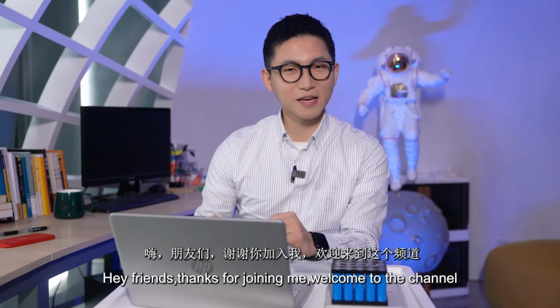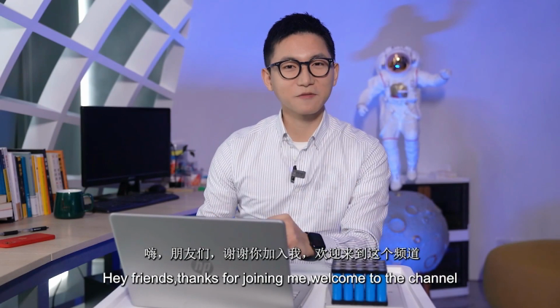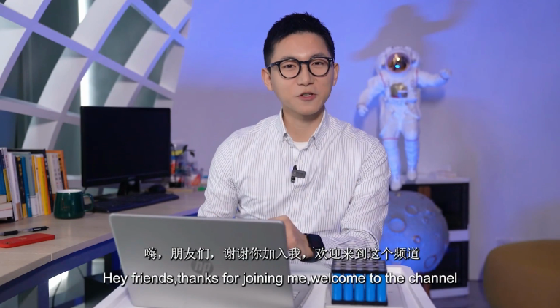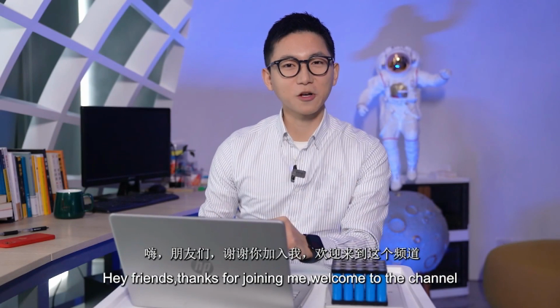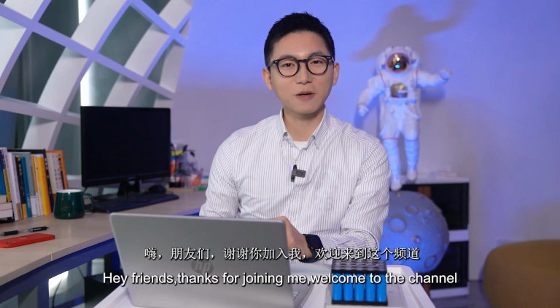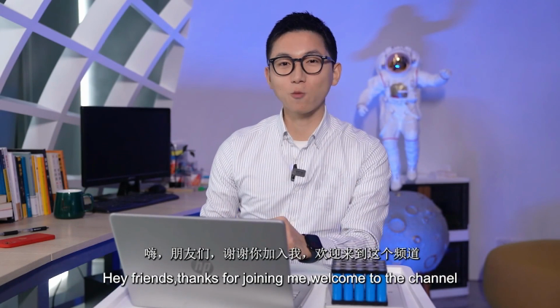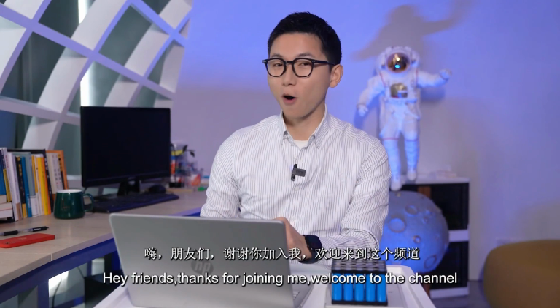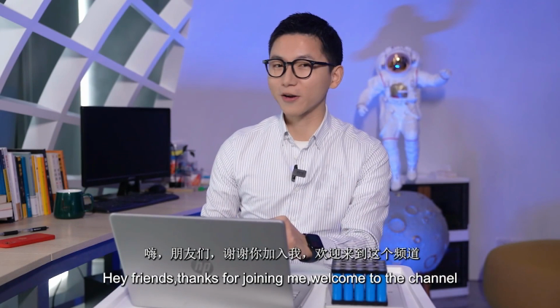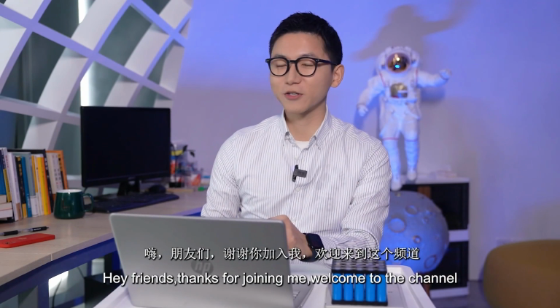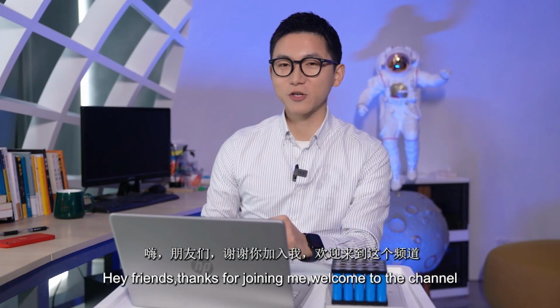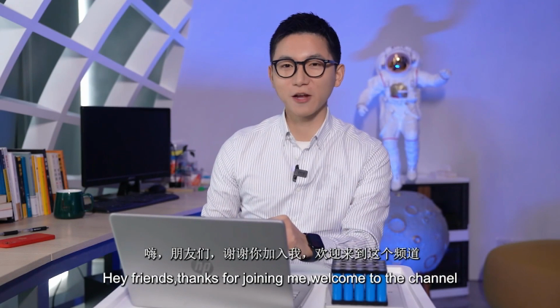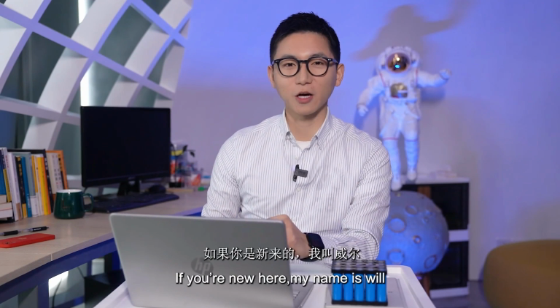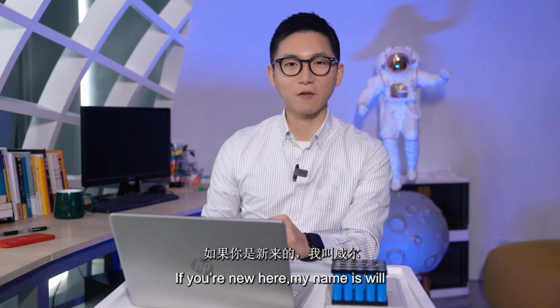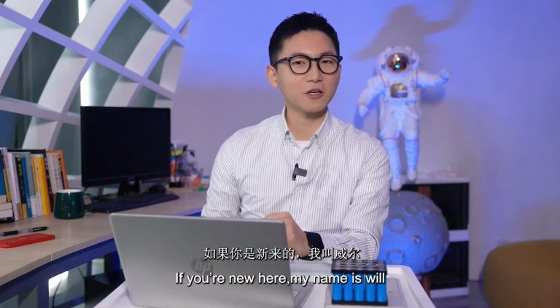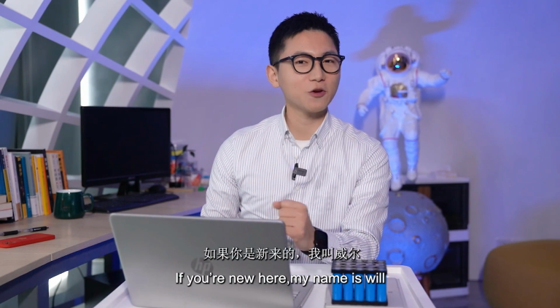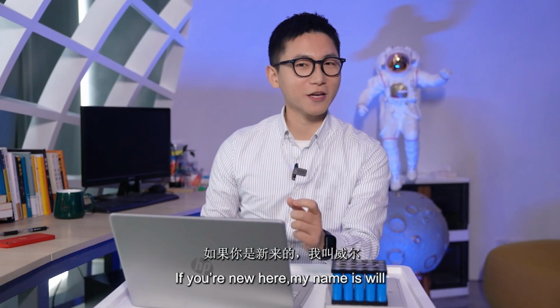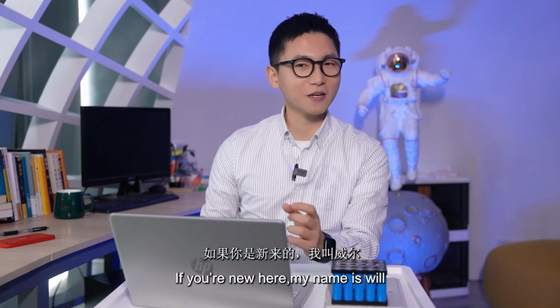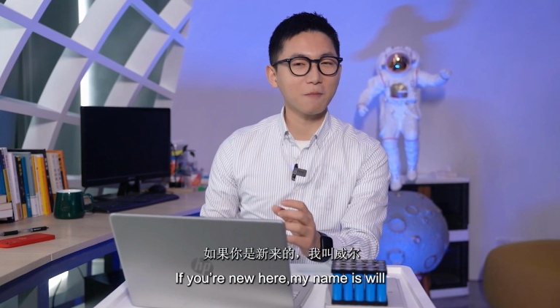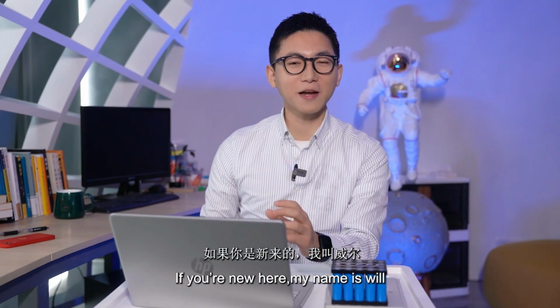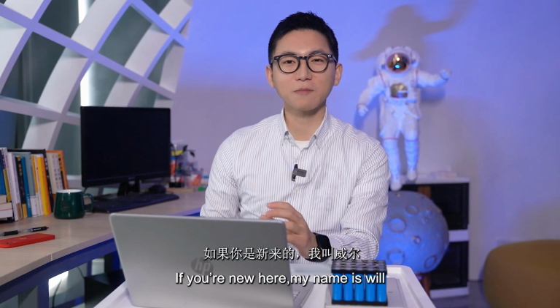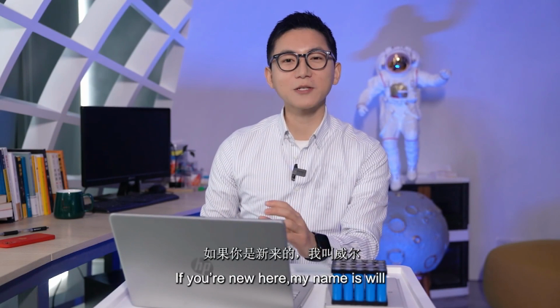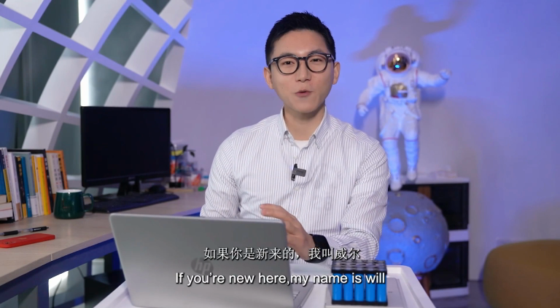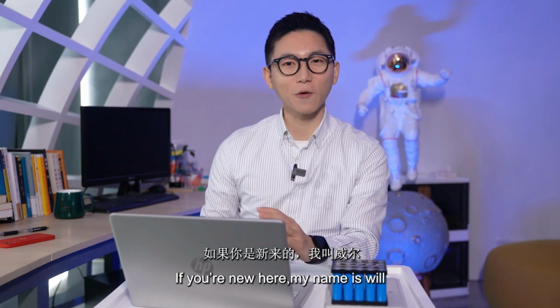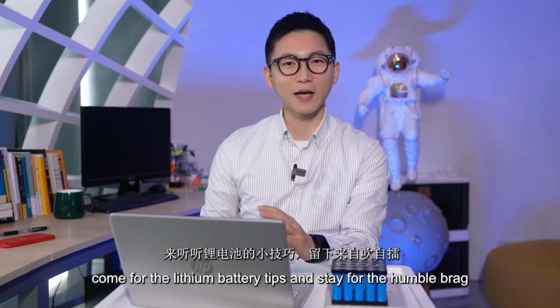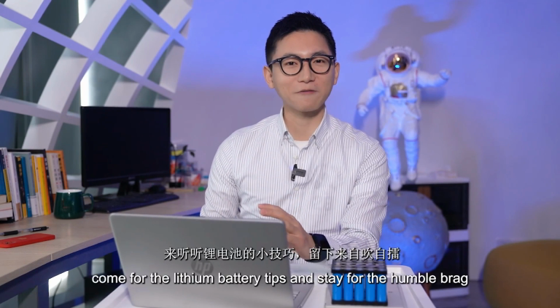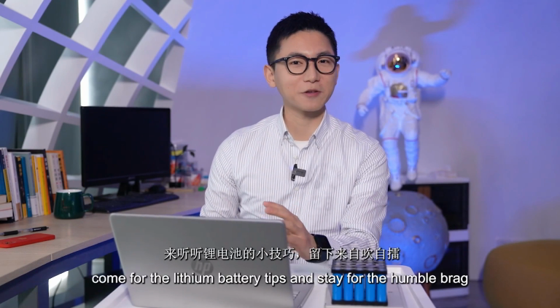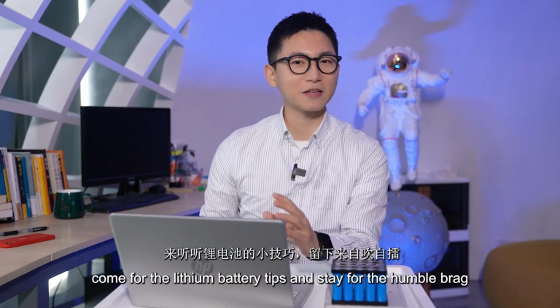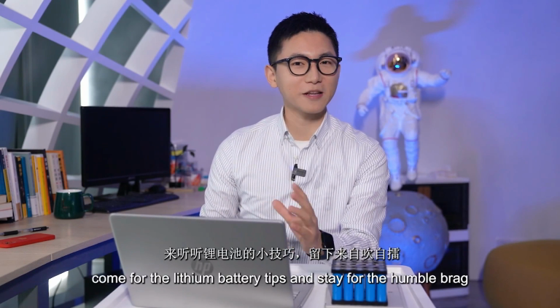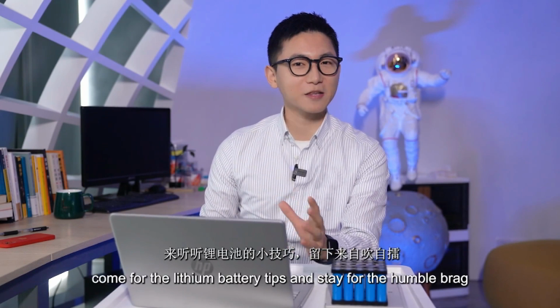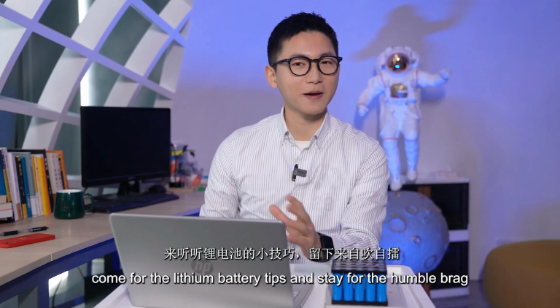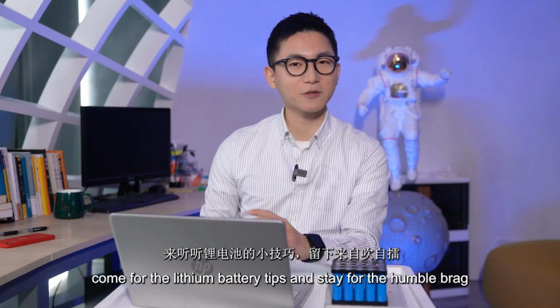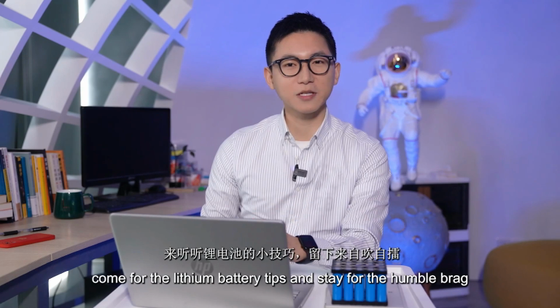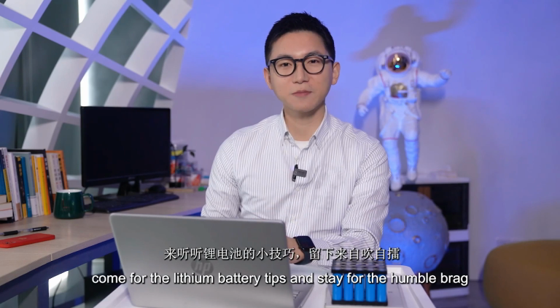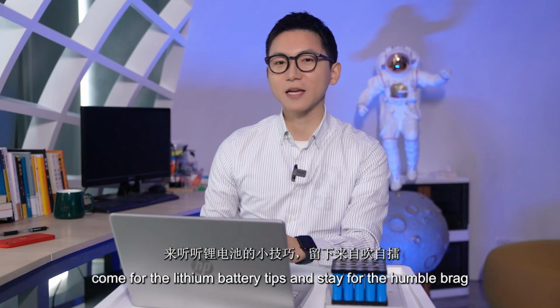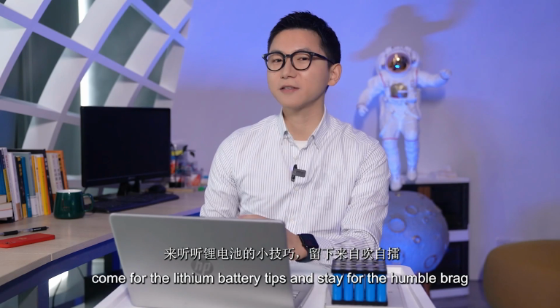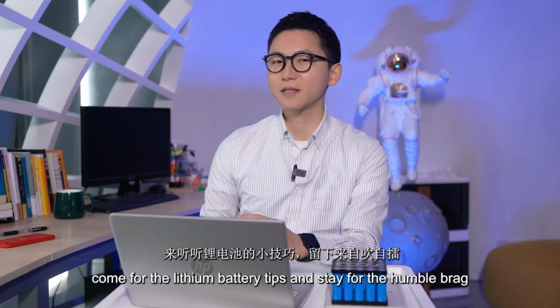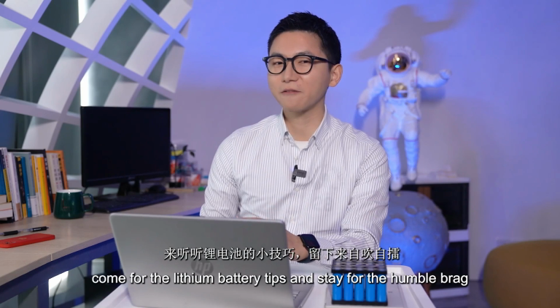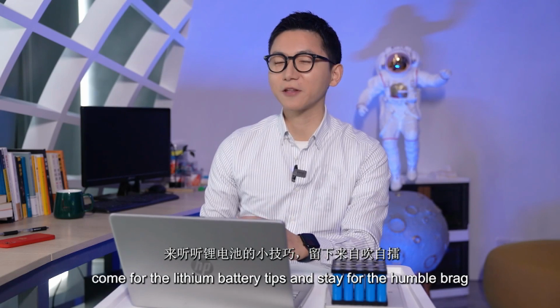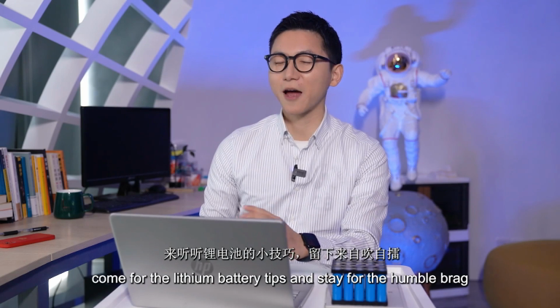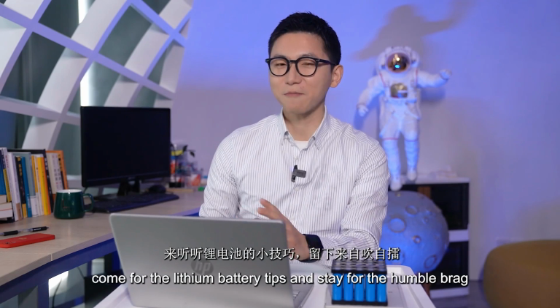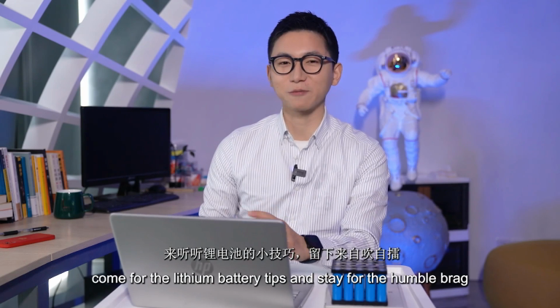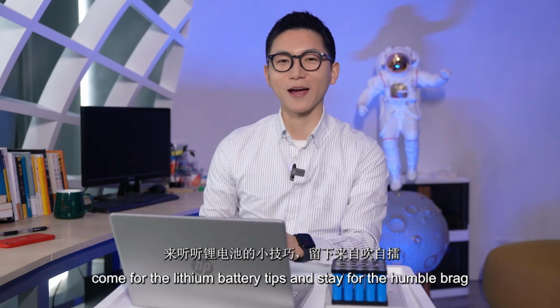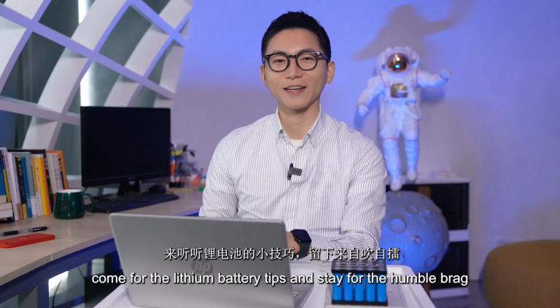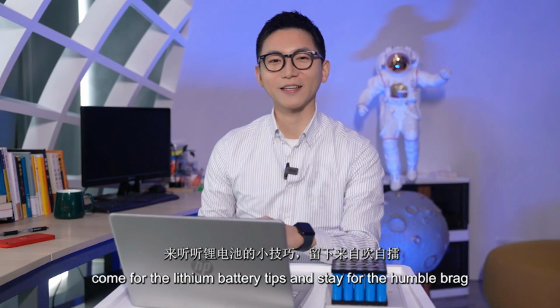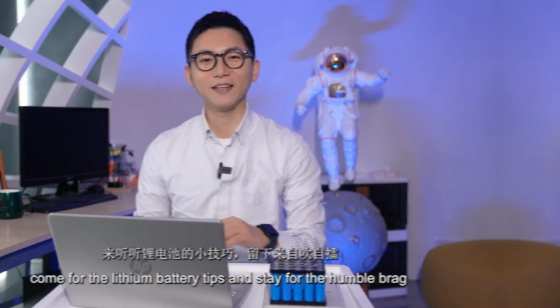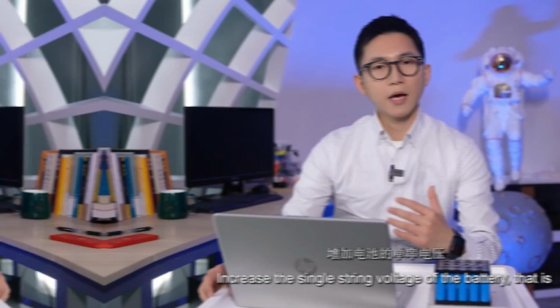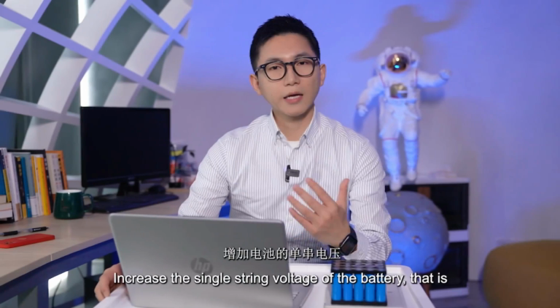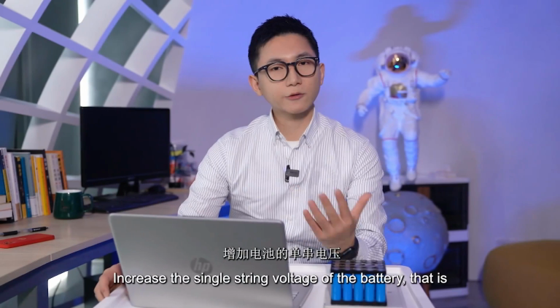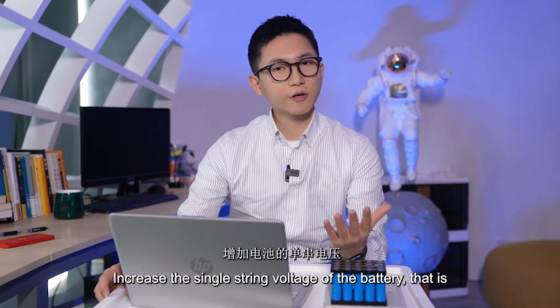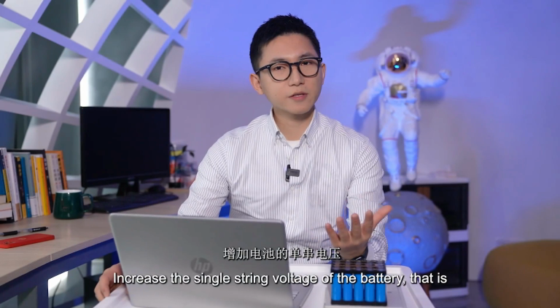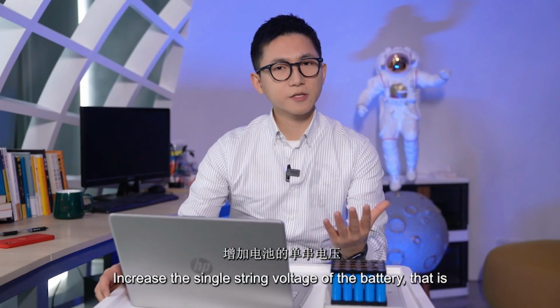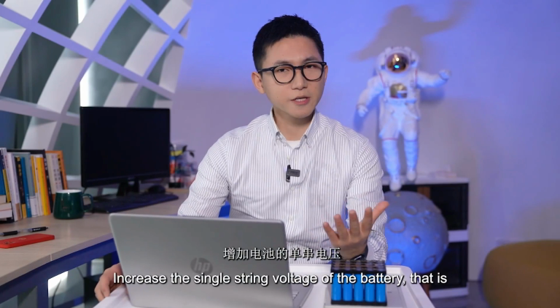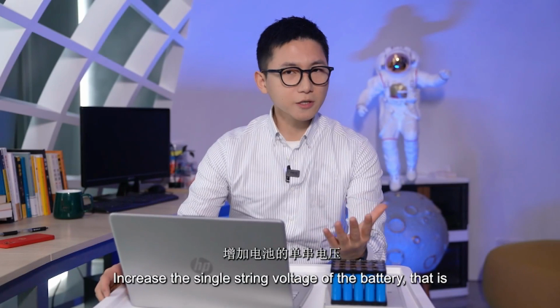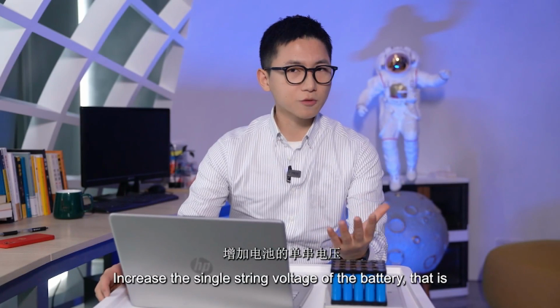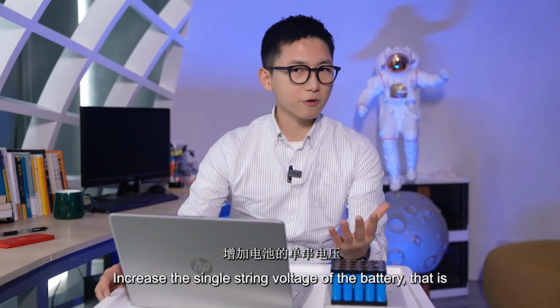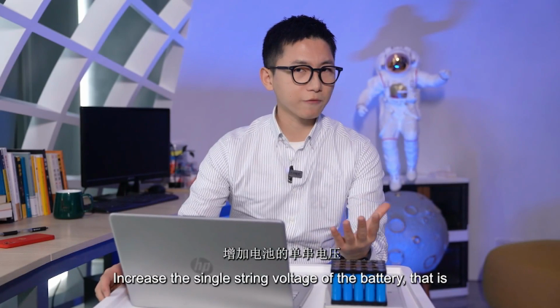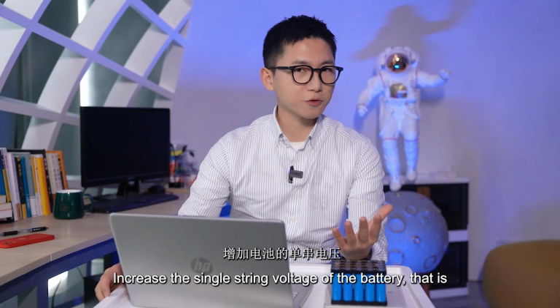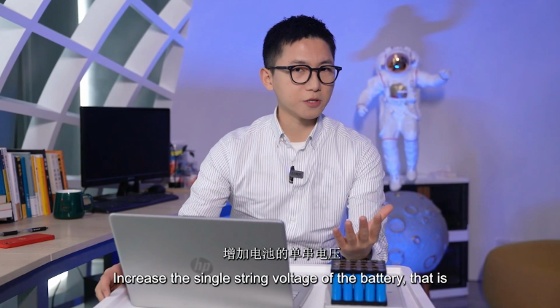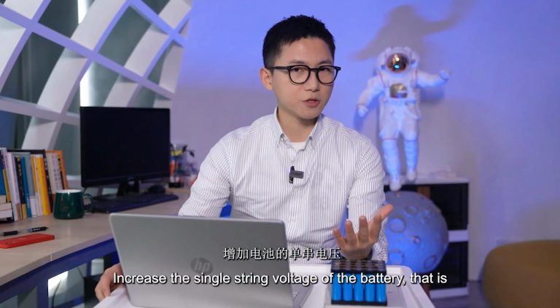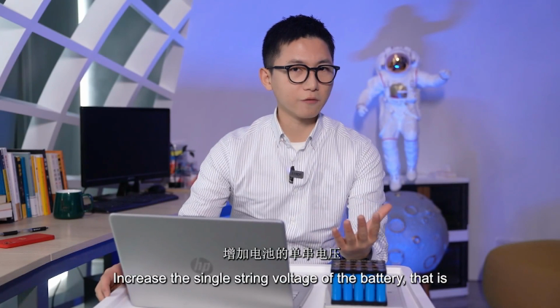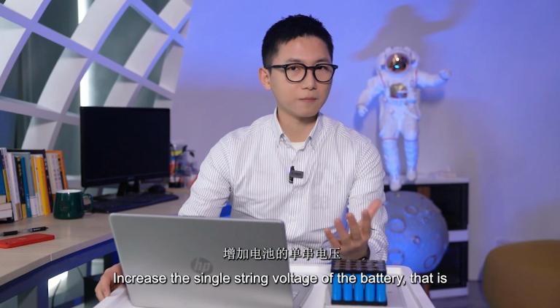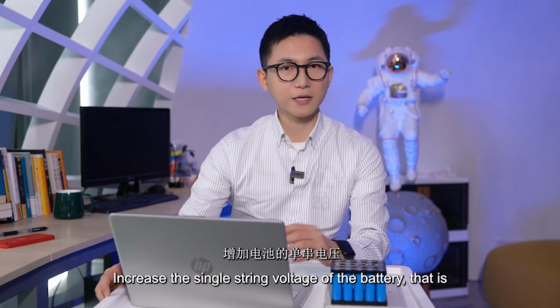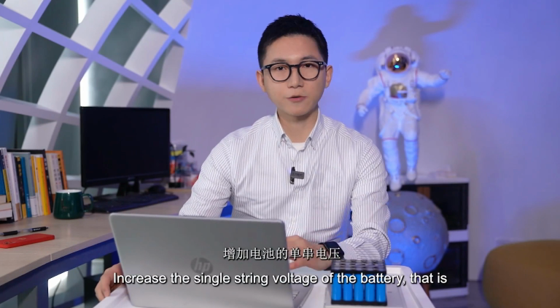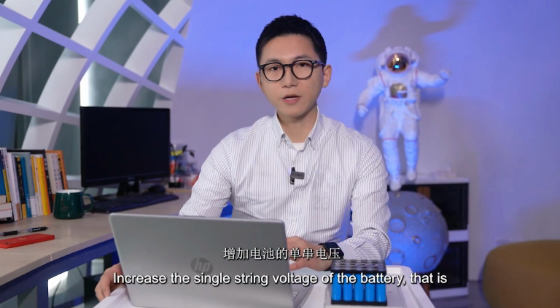Hey friends, thanks for joining me, welcome to the channel. If you're new here, my name is Will — come for the lithium battery tips and stay for the Humber bag.